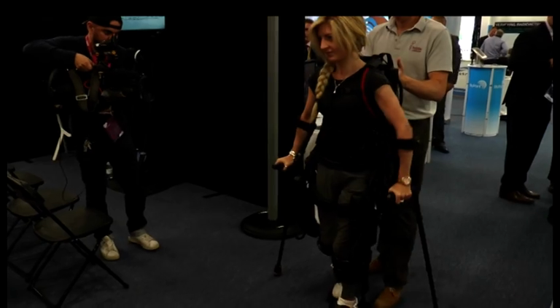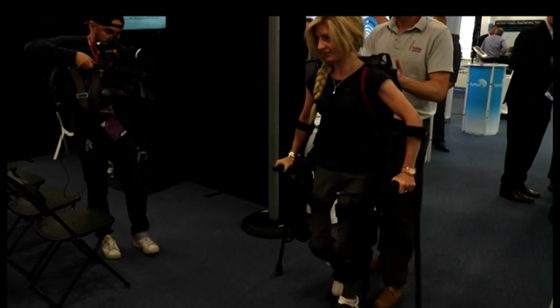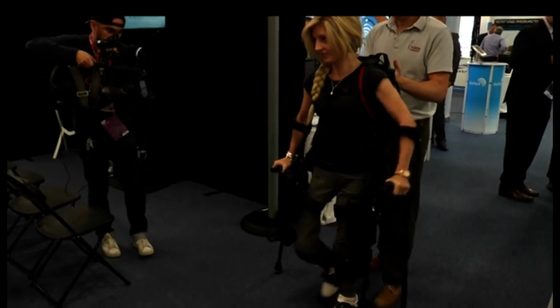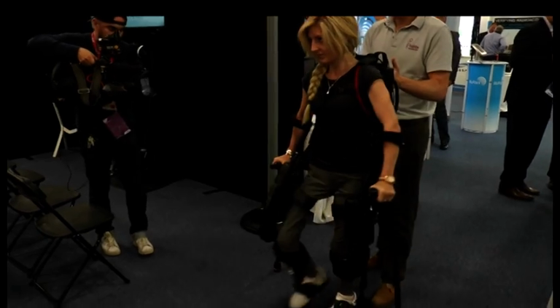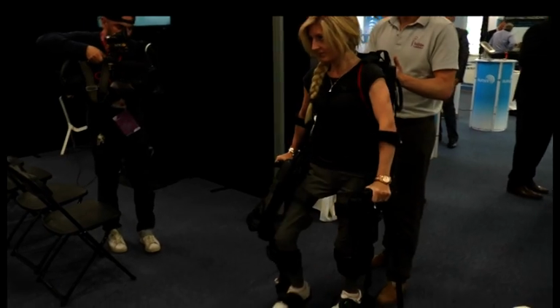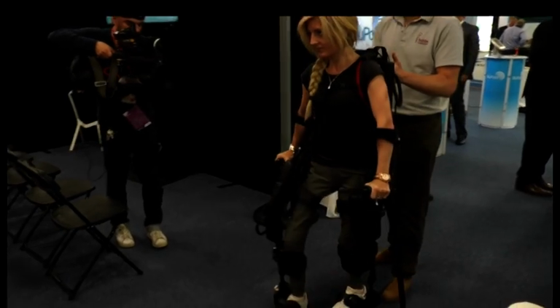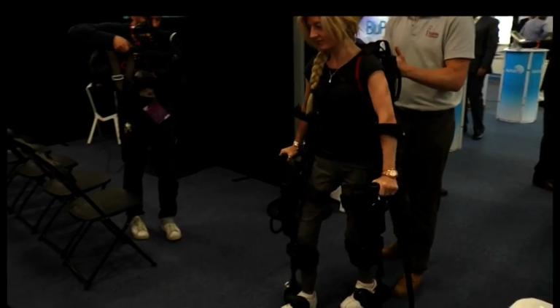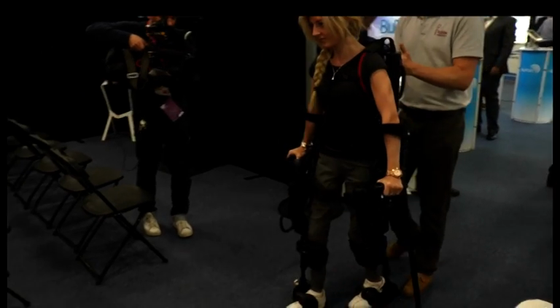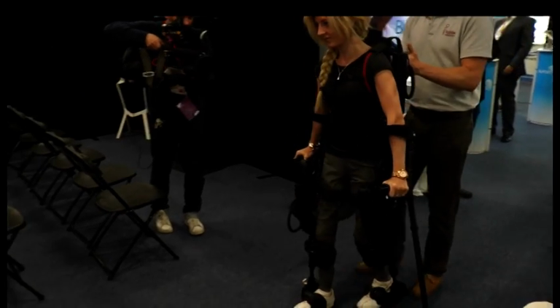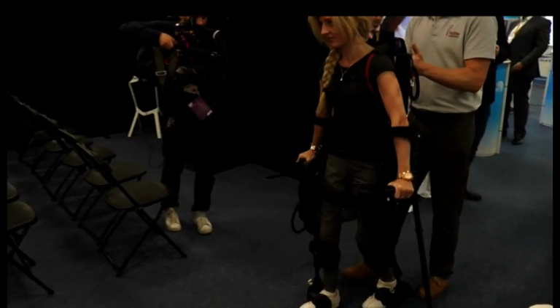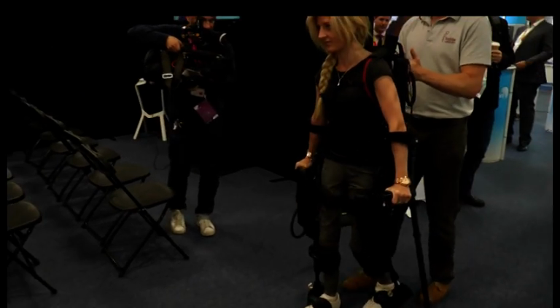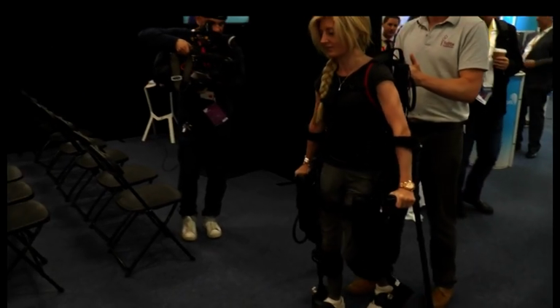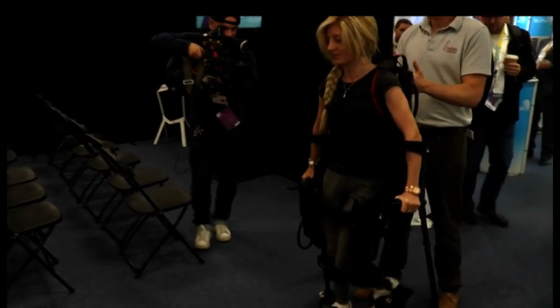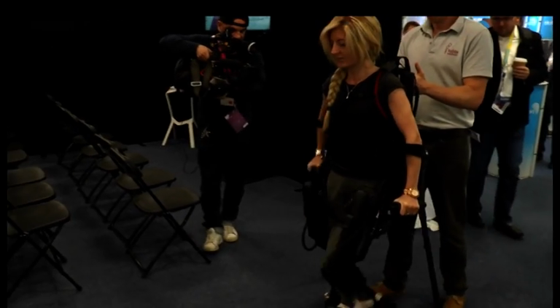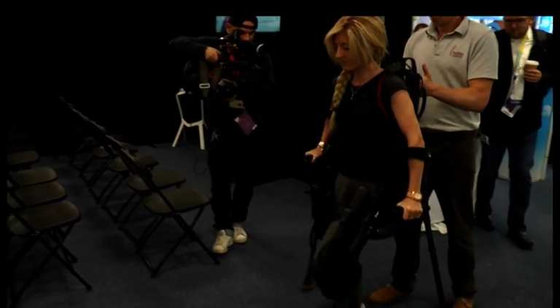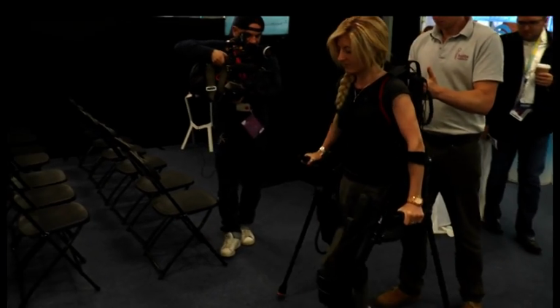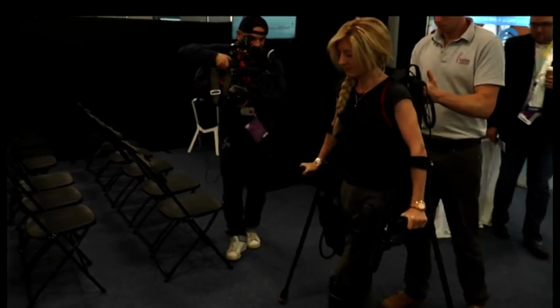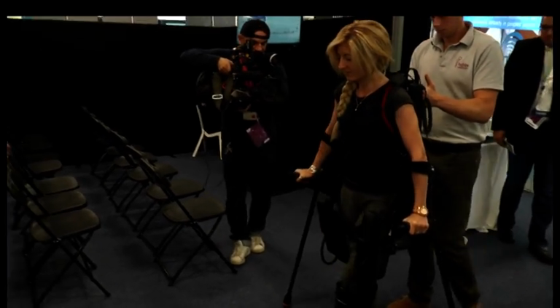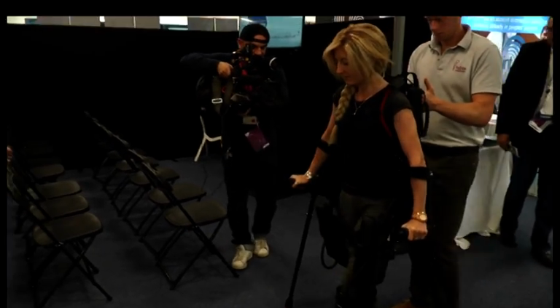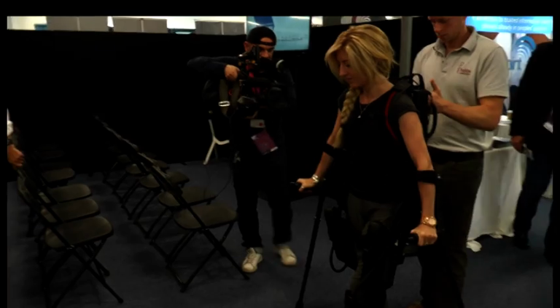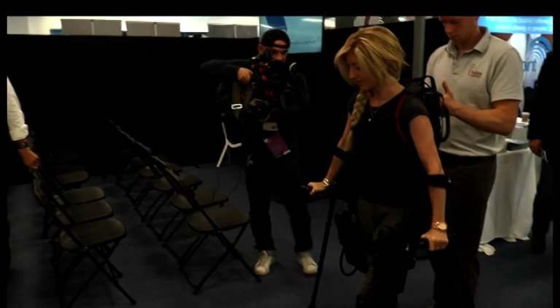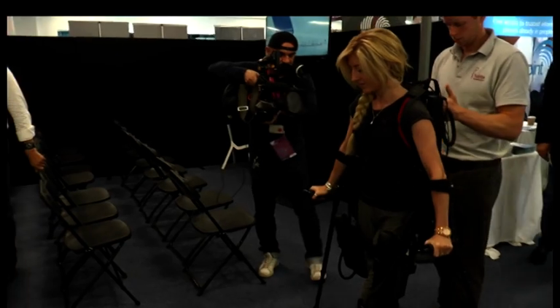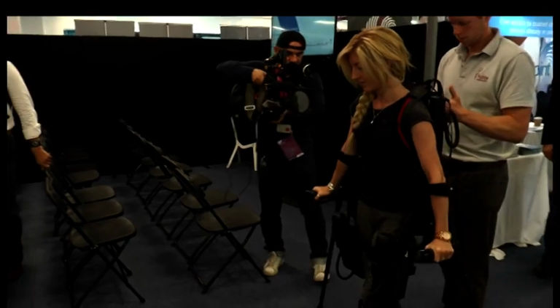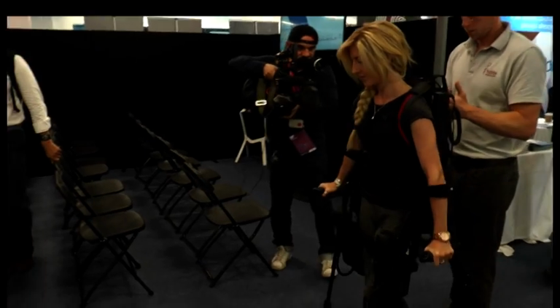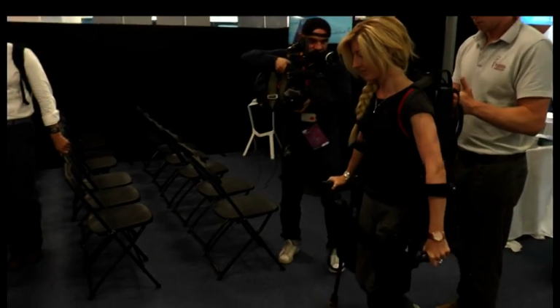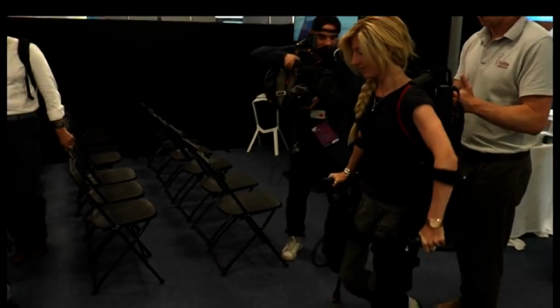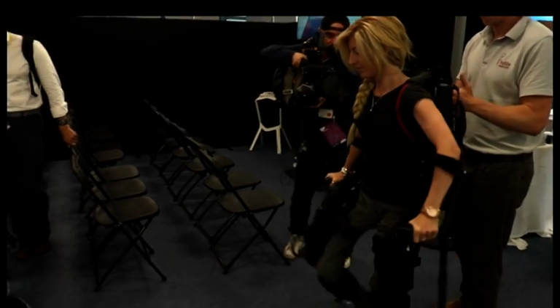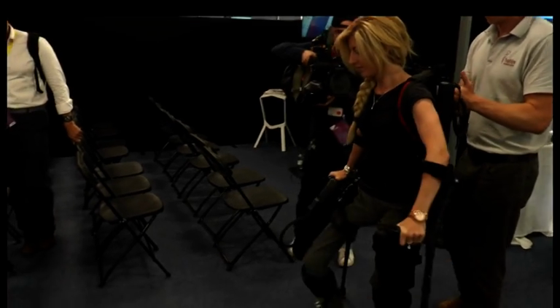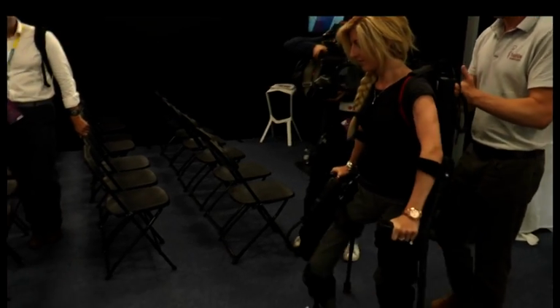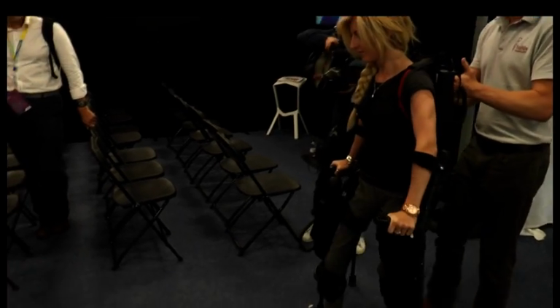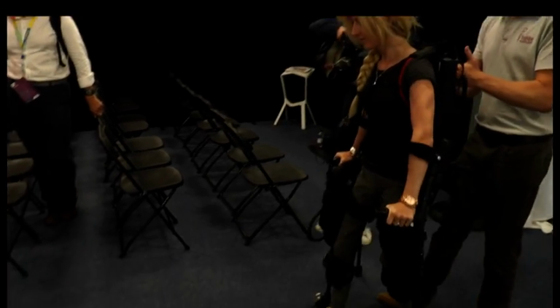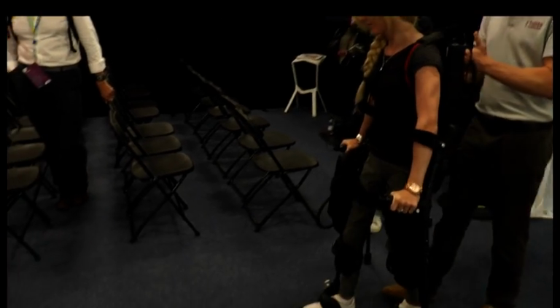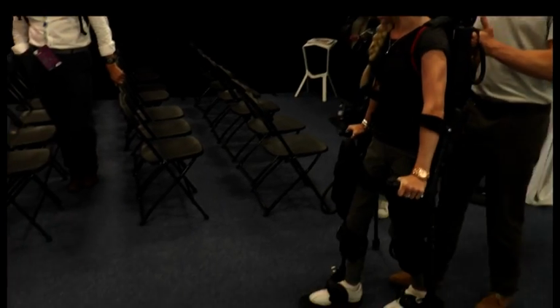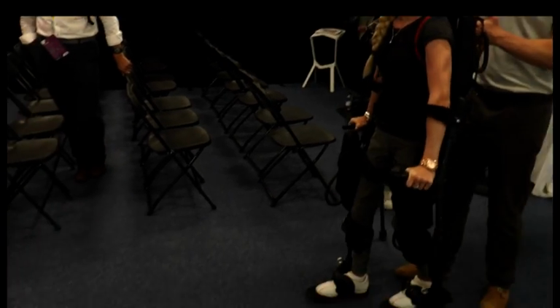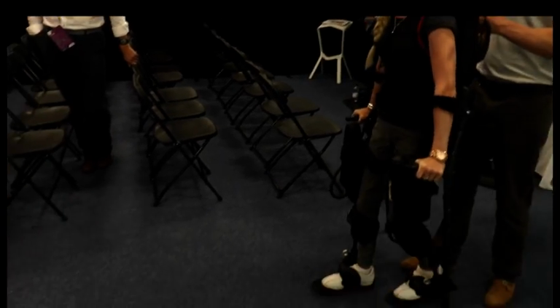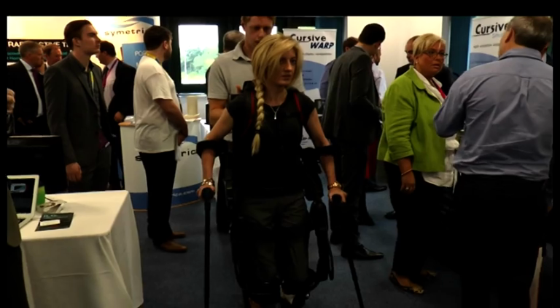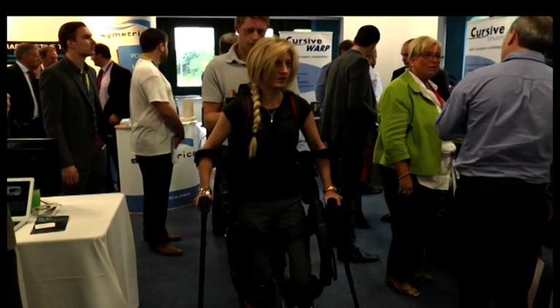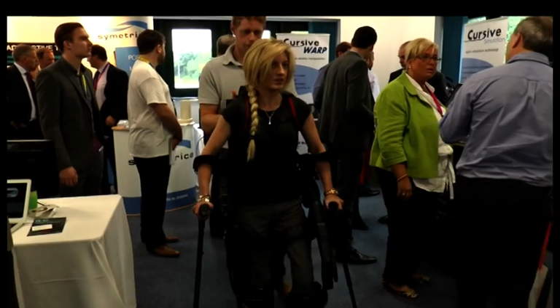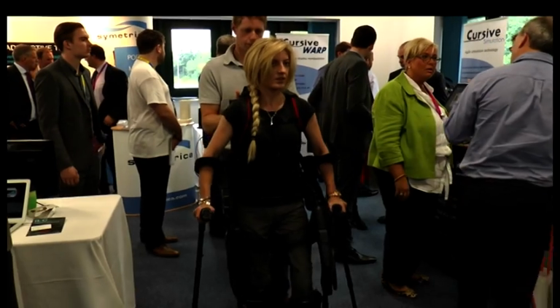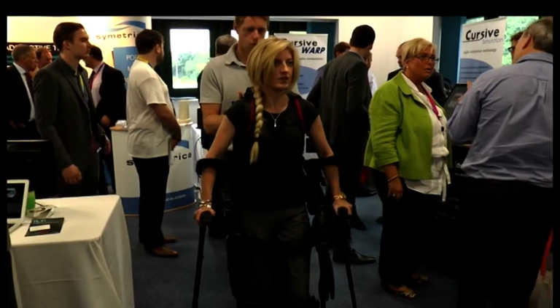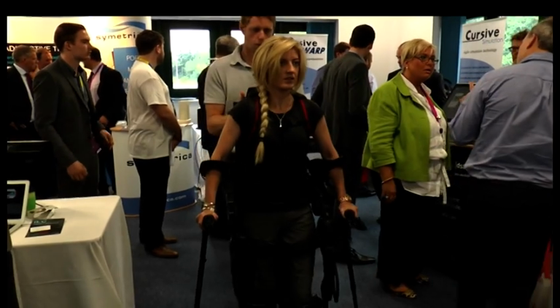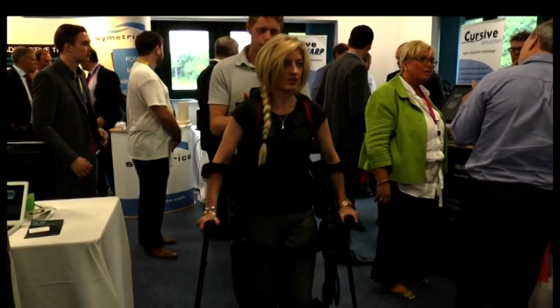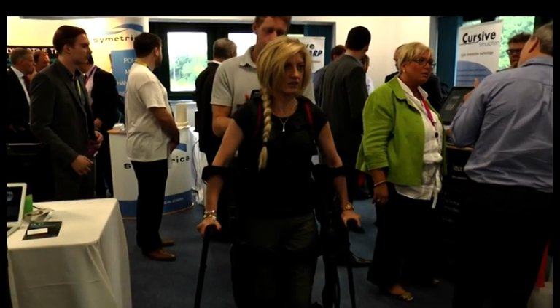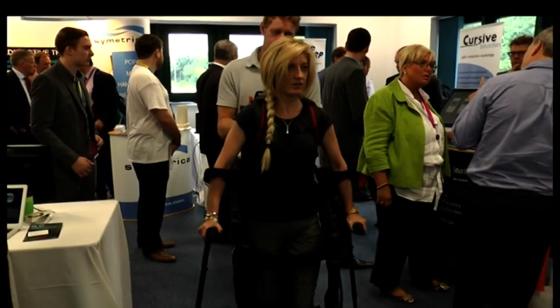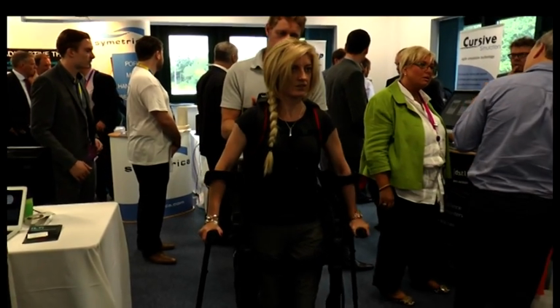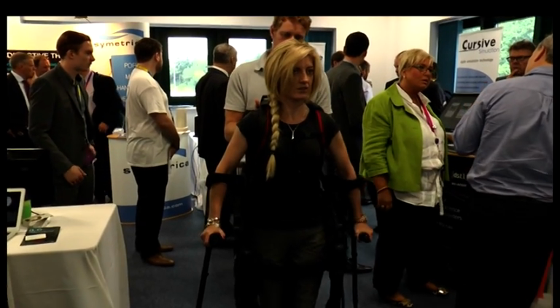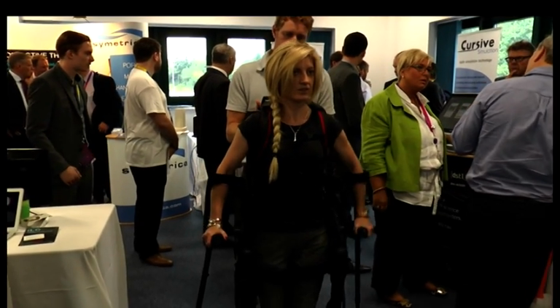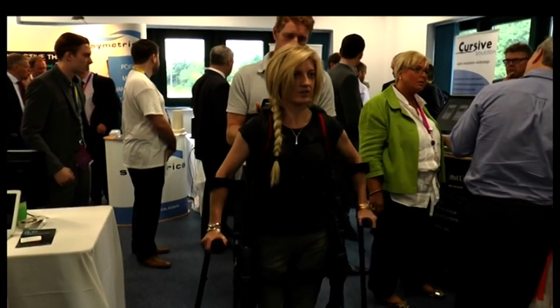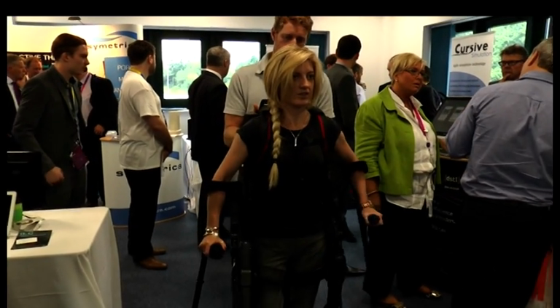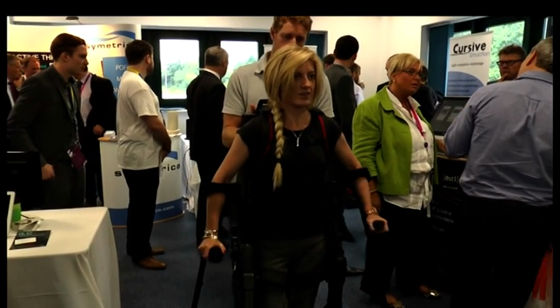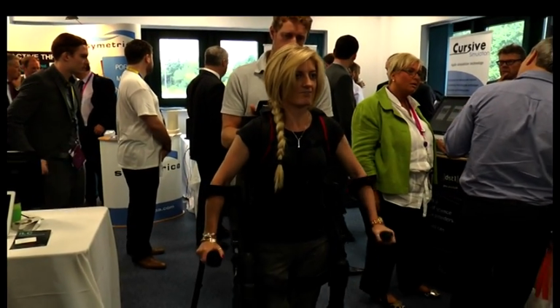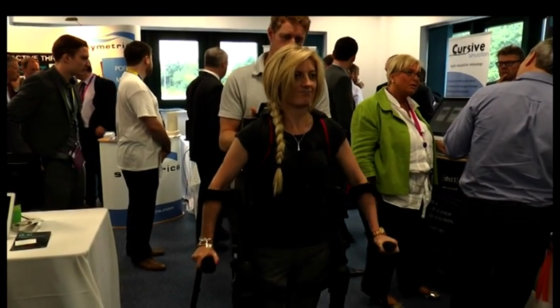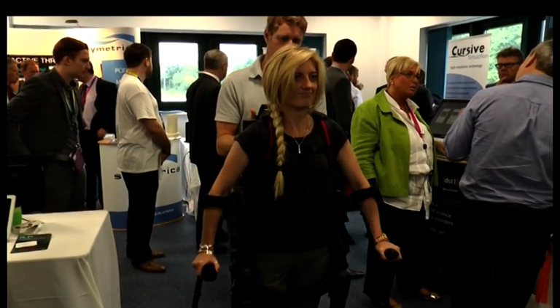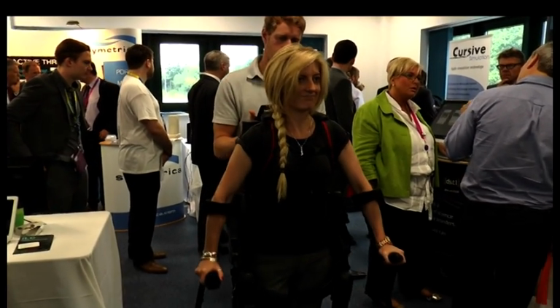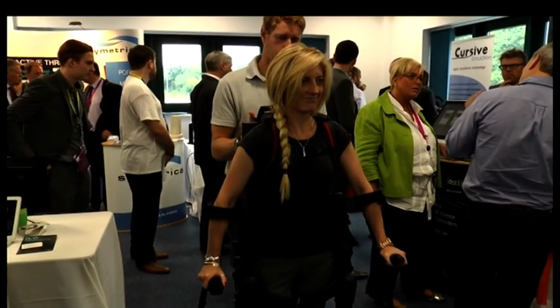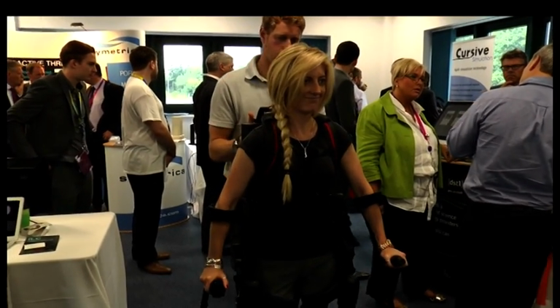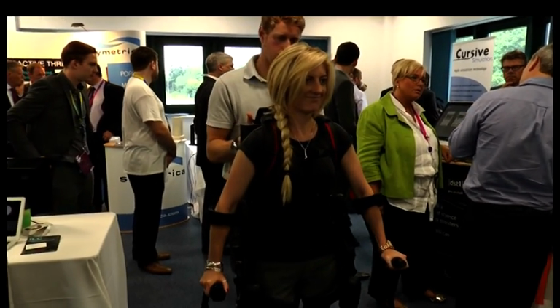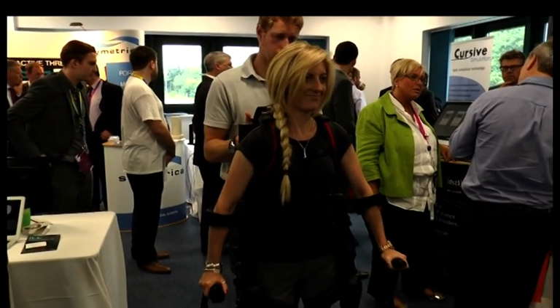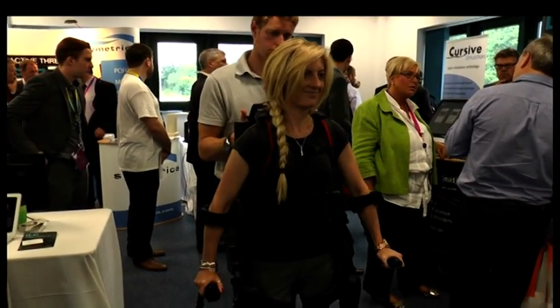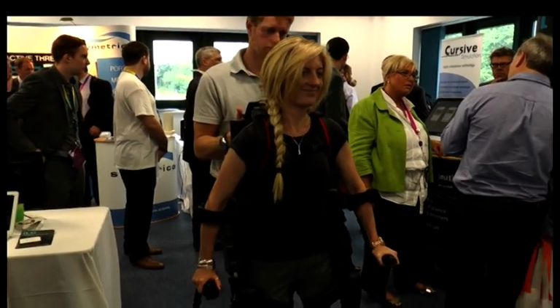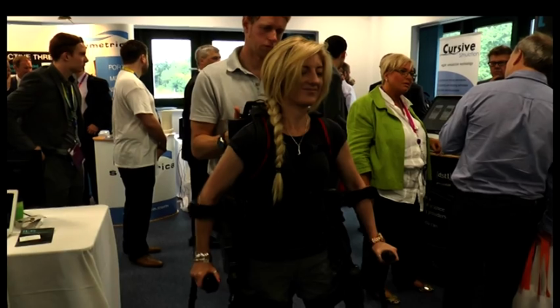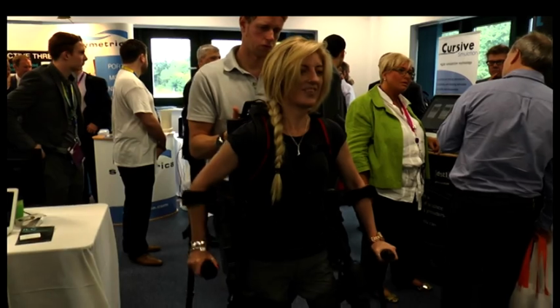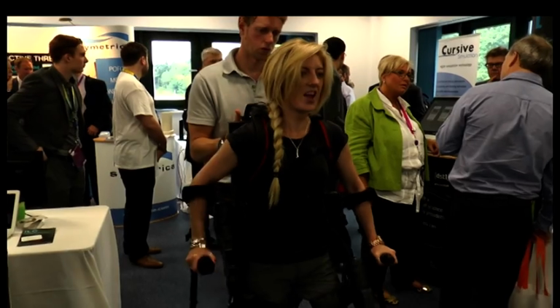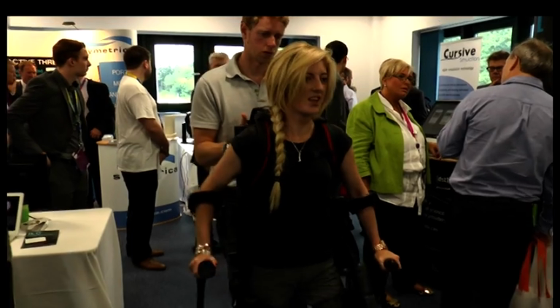Originally designed to enable troops to carry more kit over longer distances, the exoskeleton is now being used to help those with injuries to their spine.